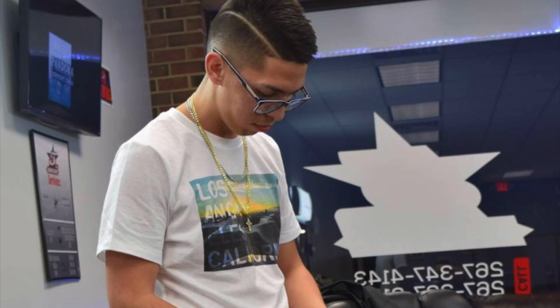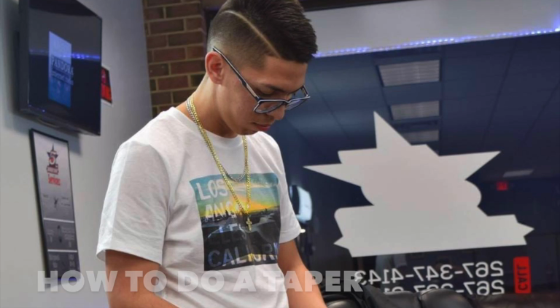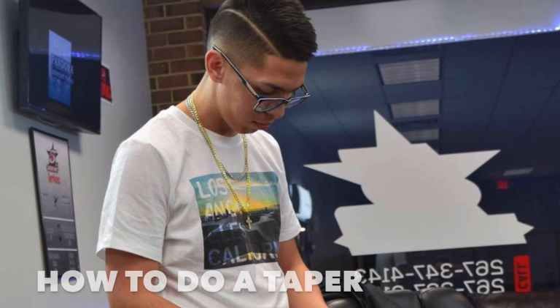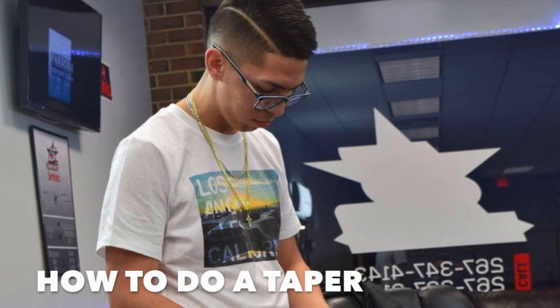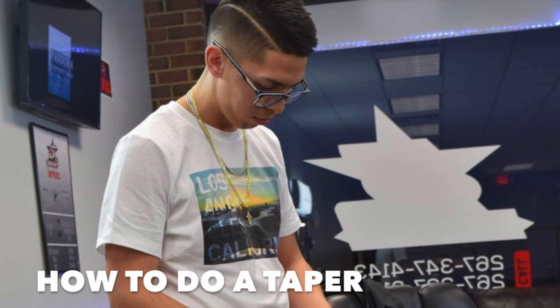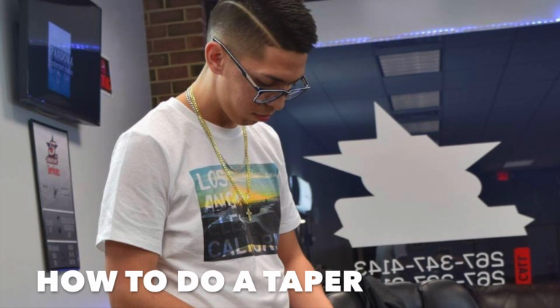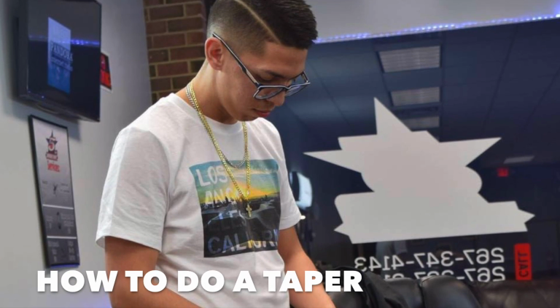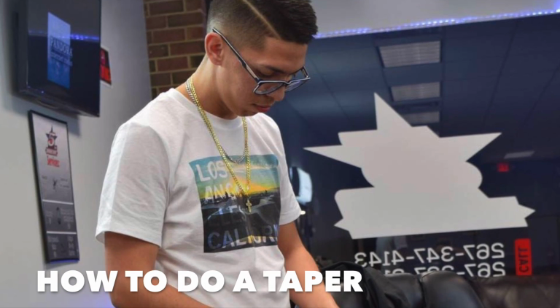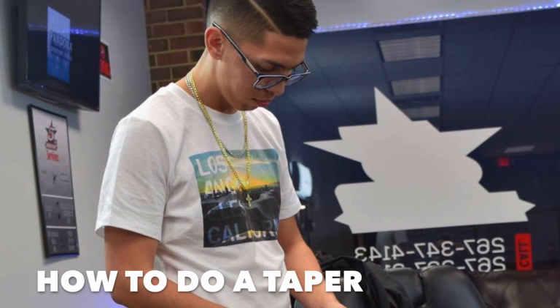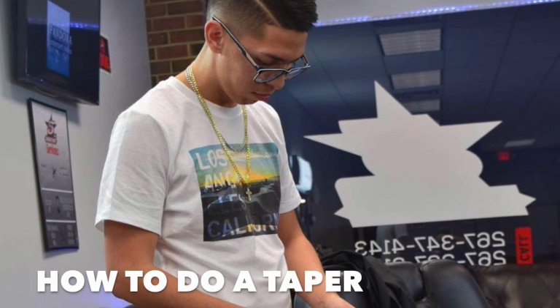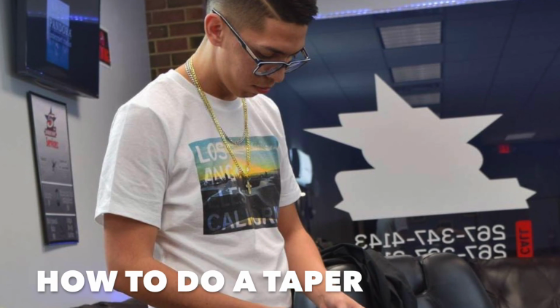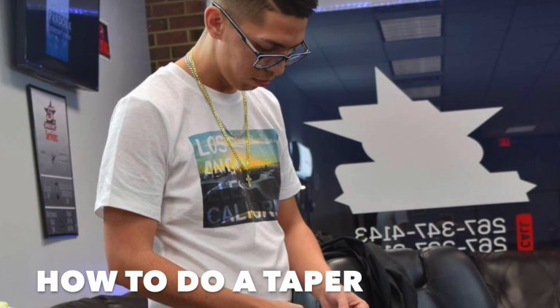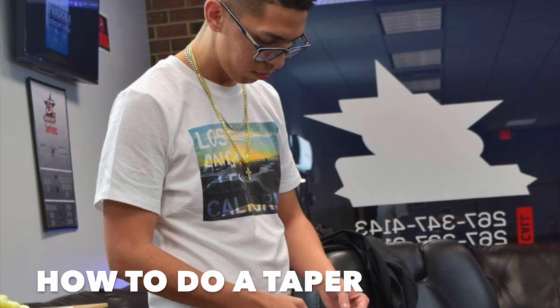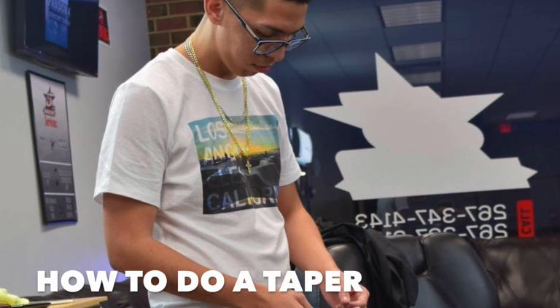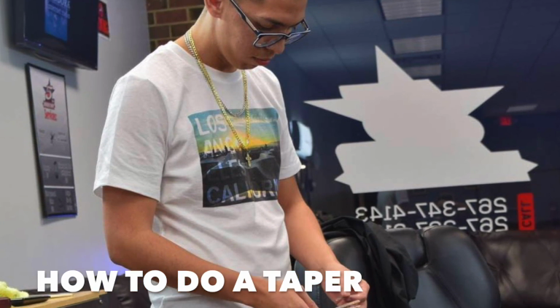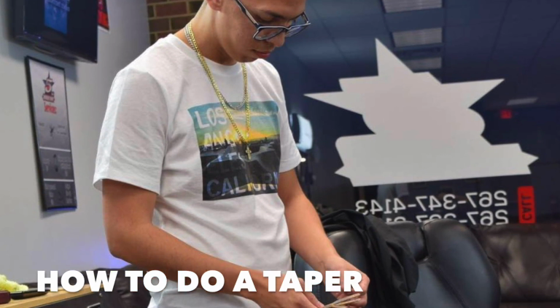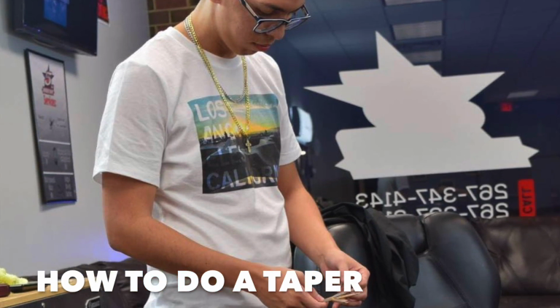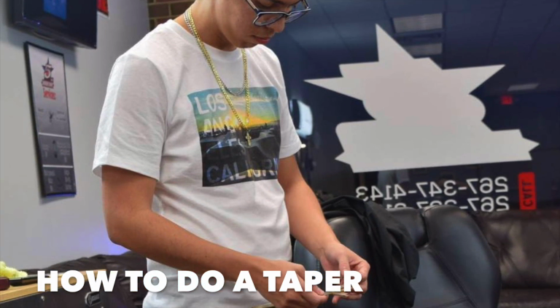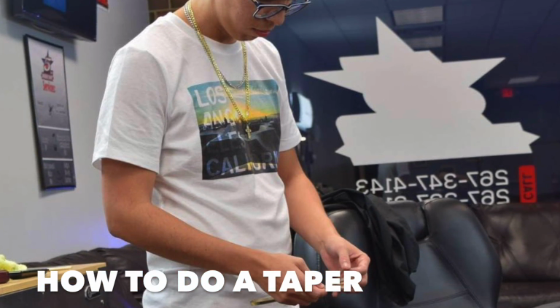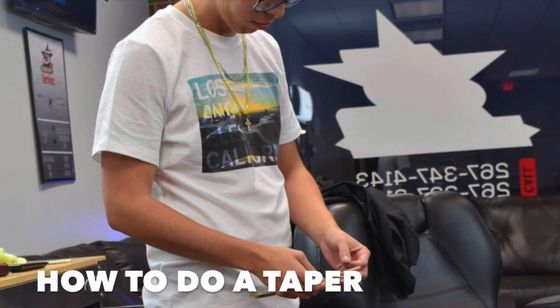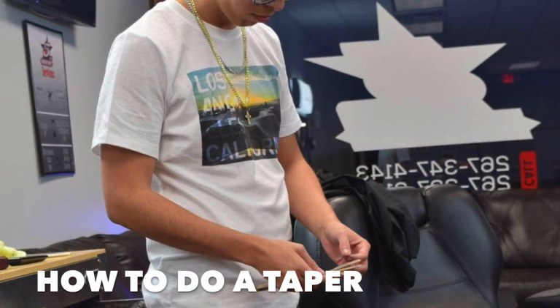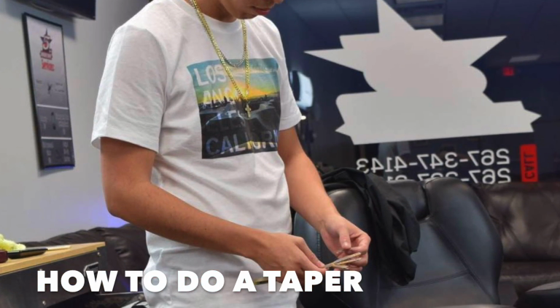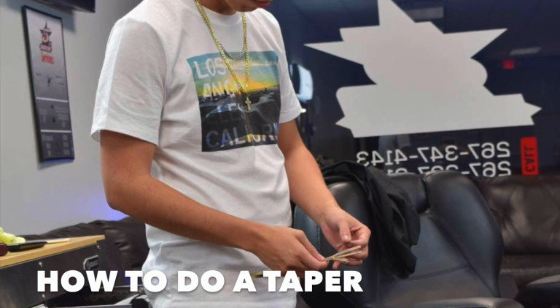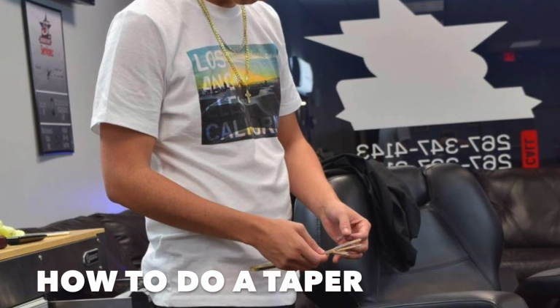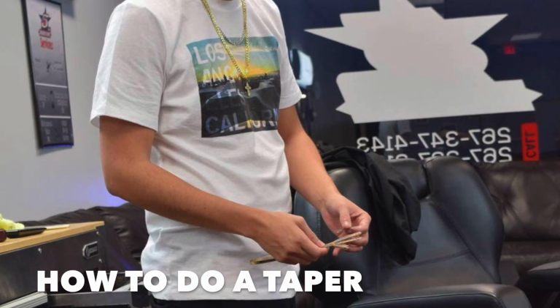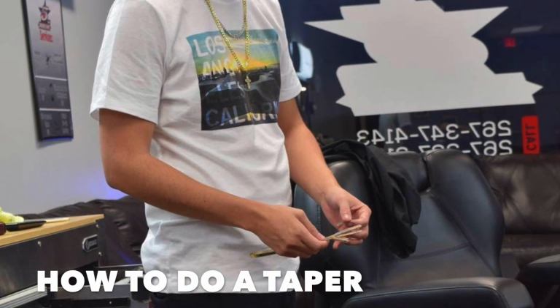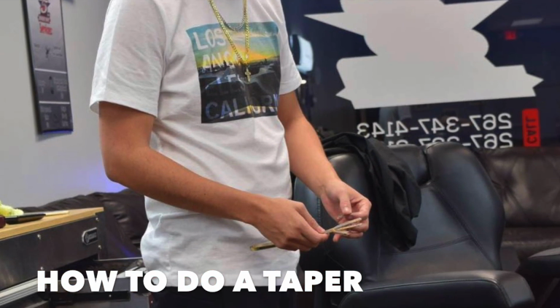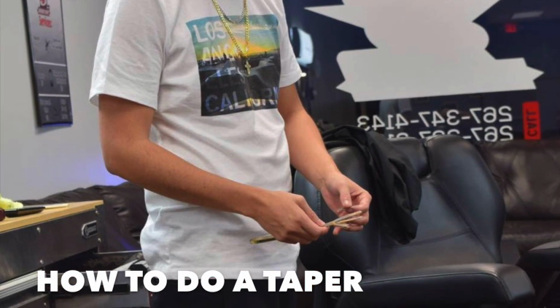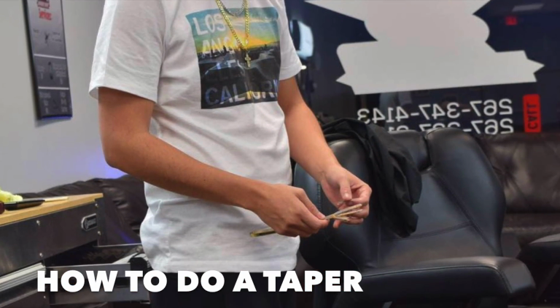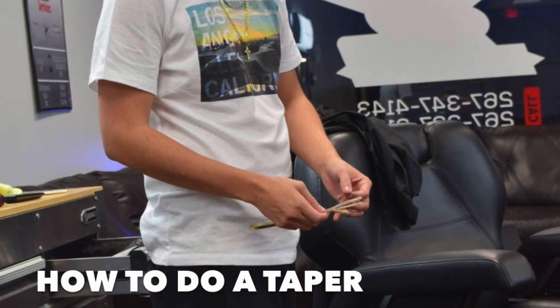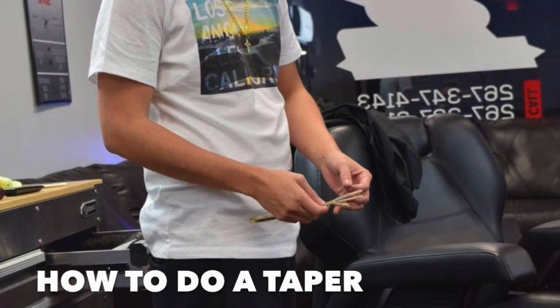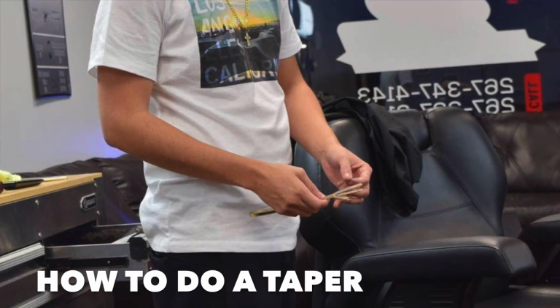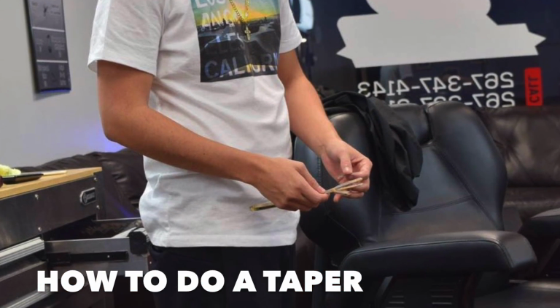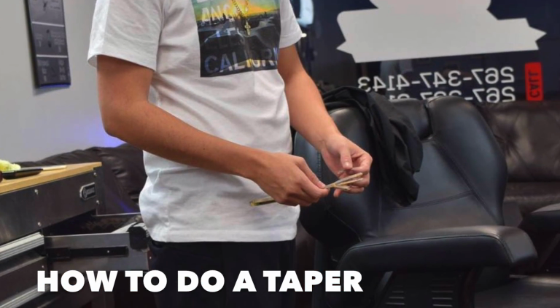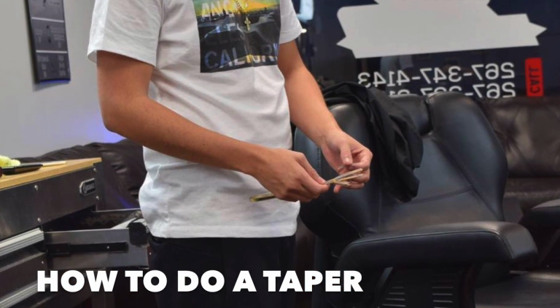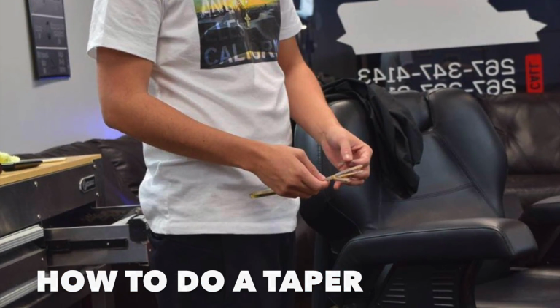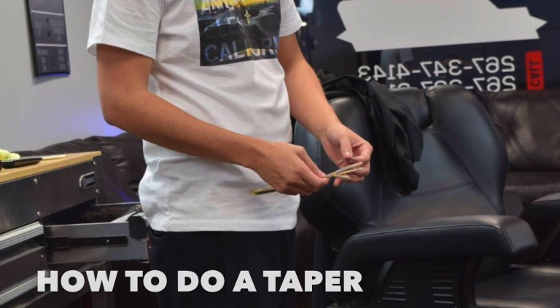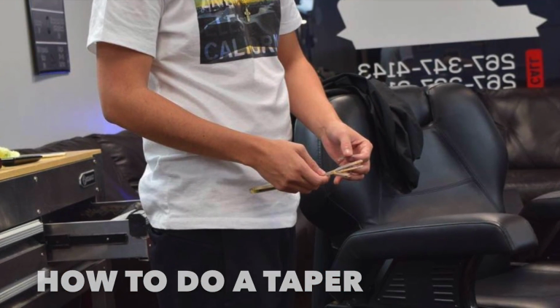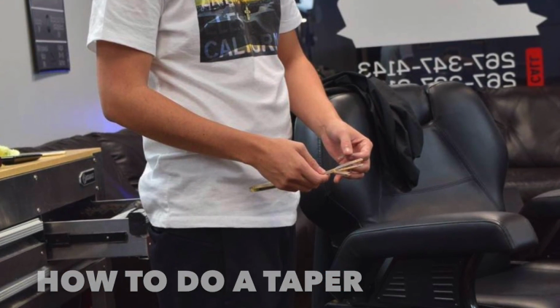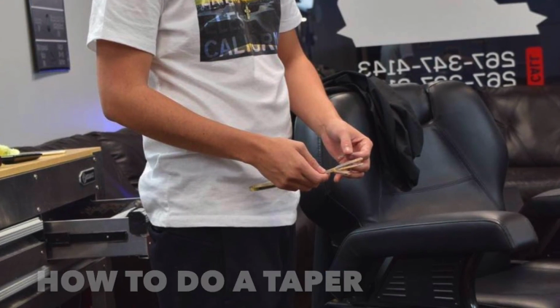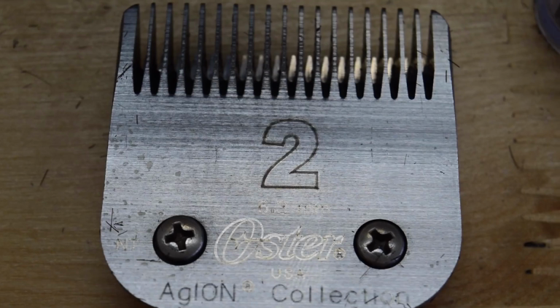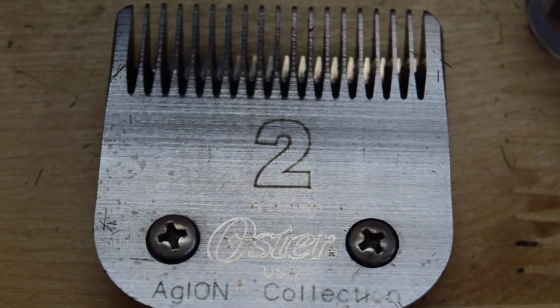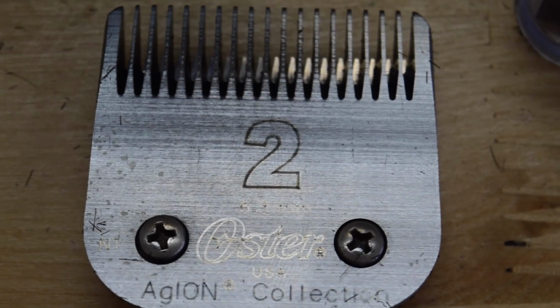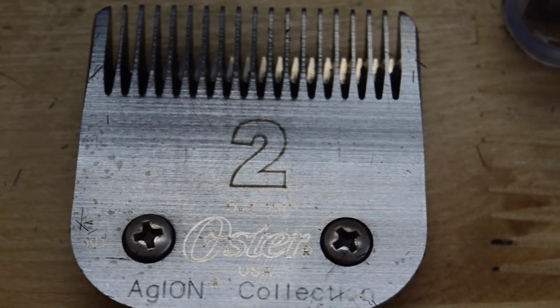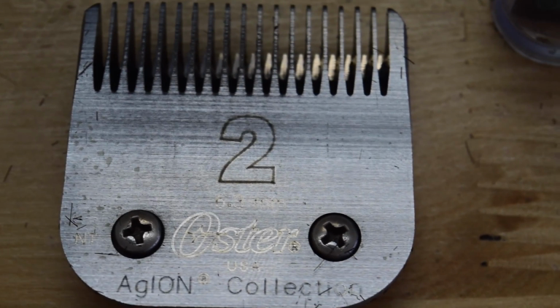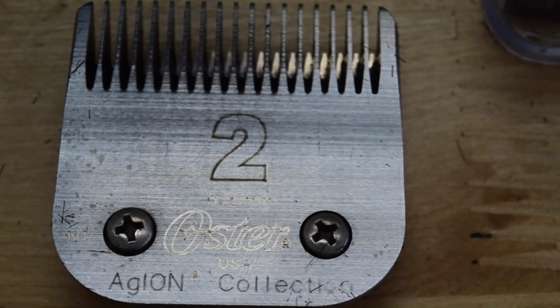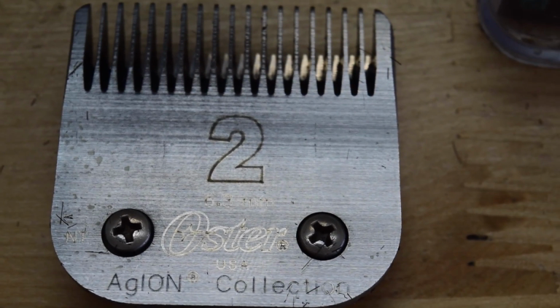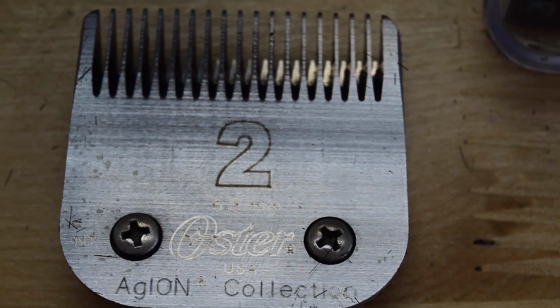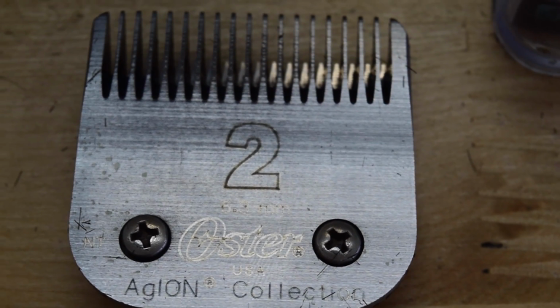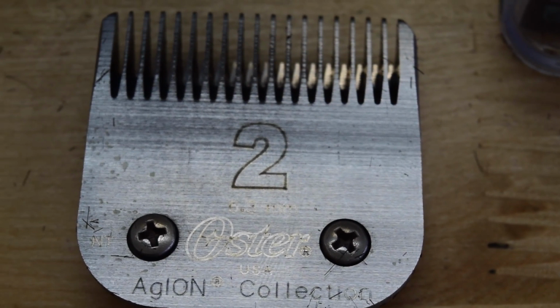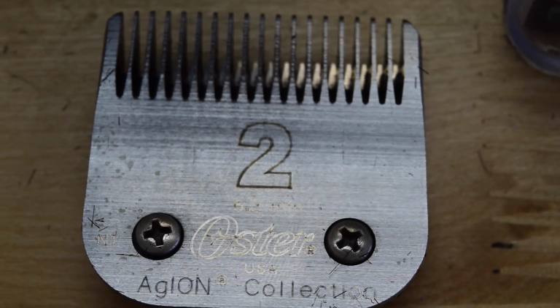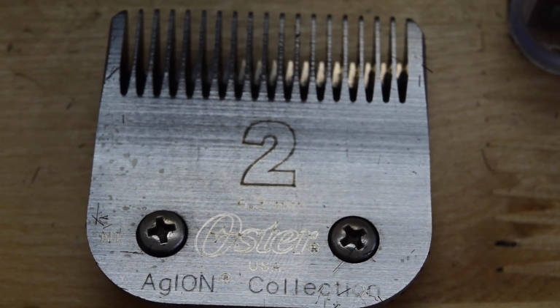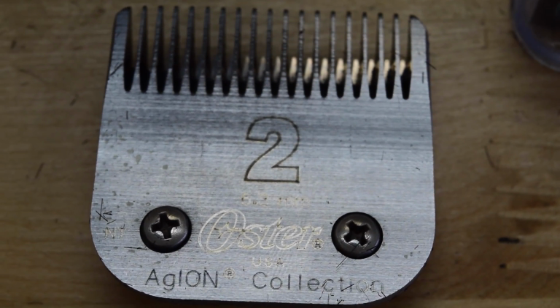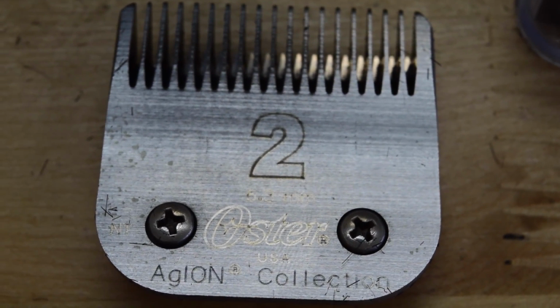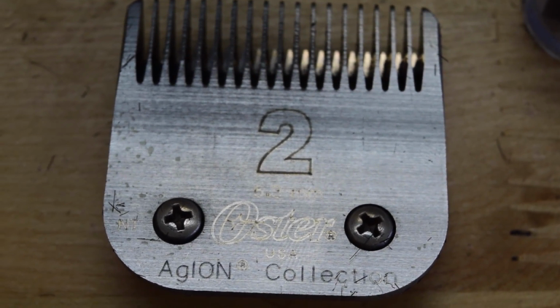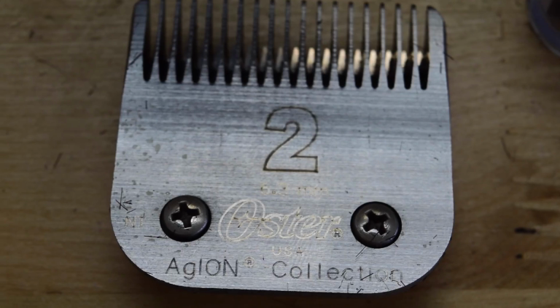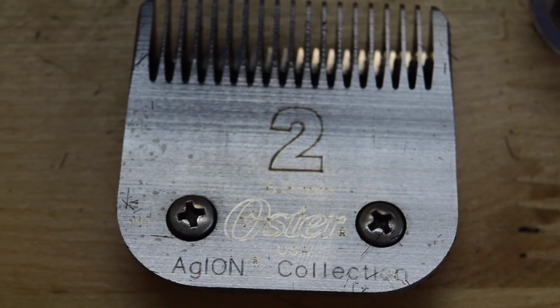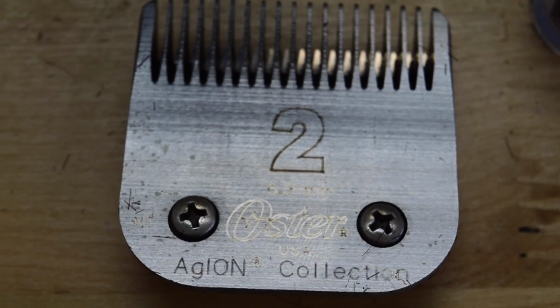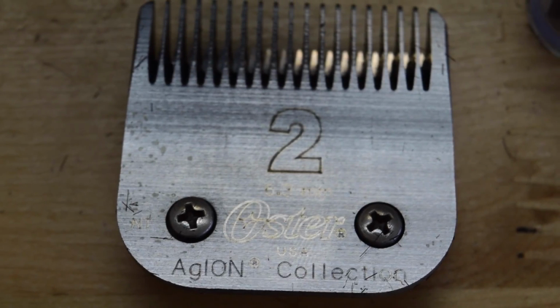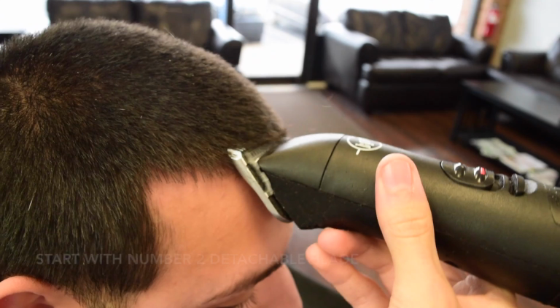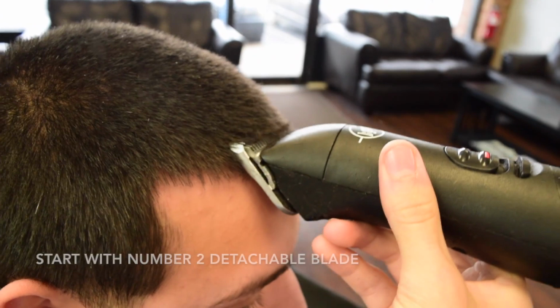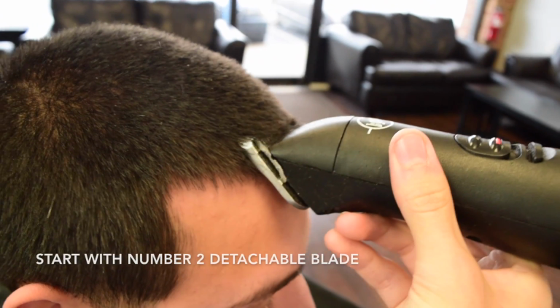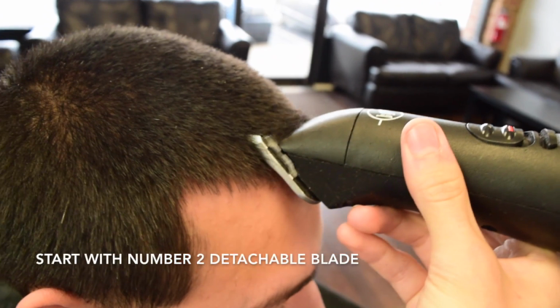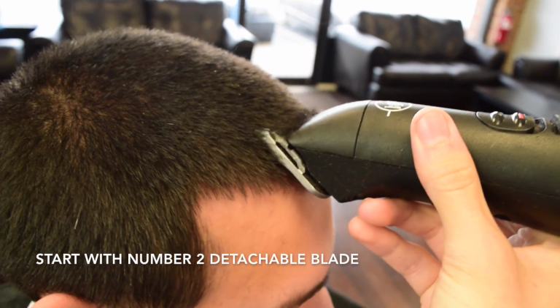Hello guys, this is Kilber the Barber. I'll be showing you how to do a taper.